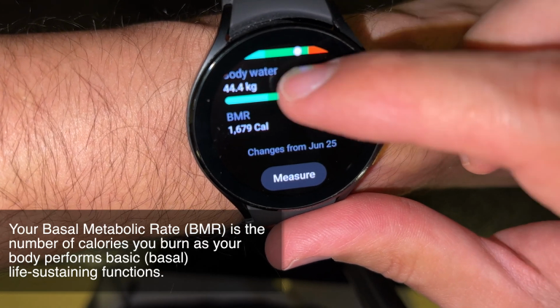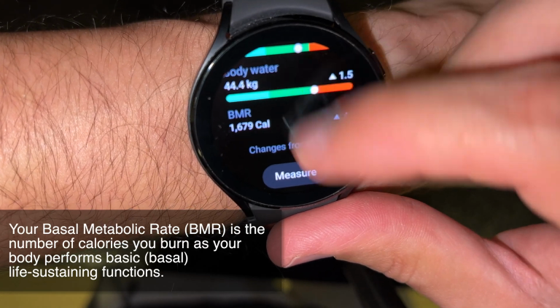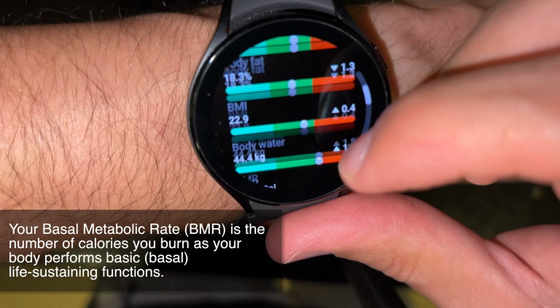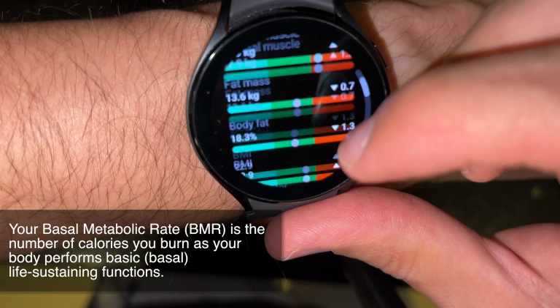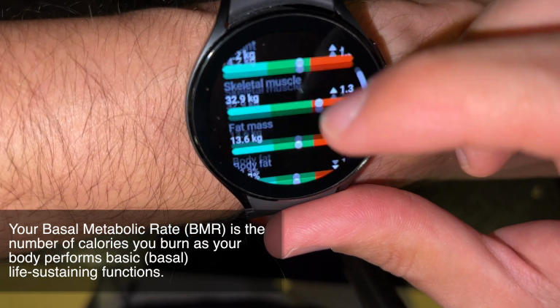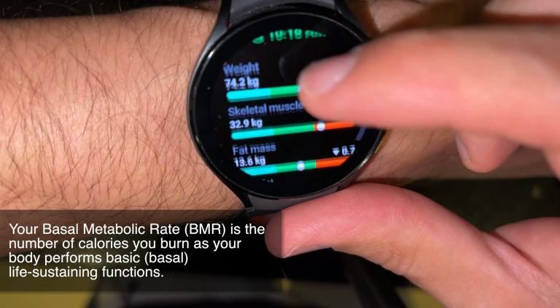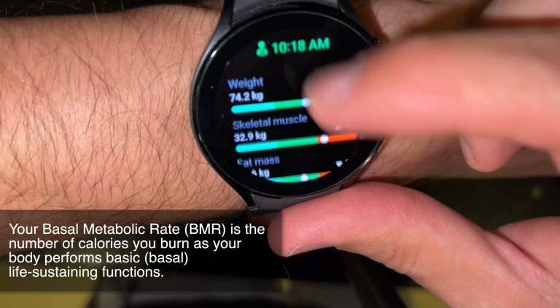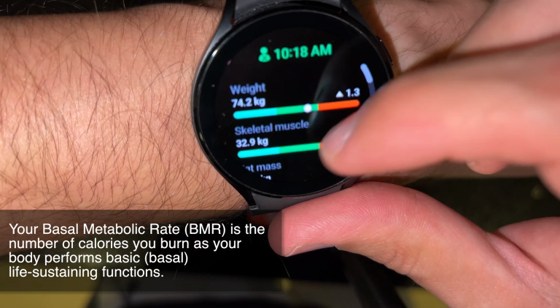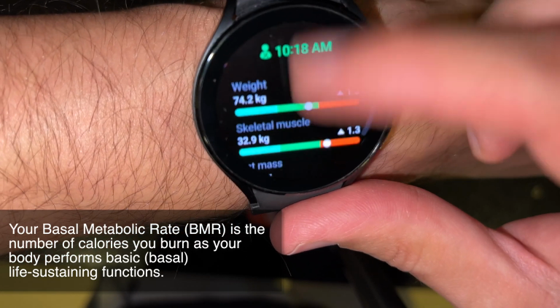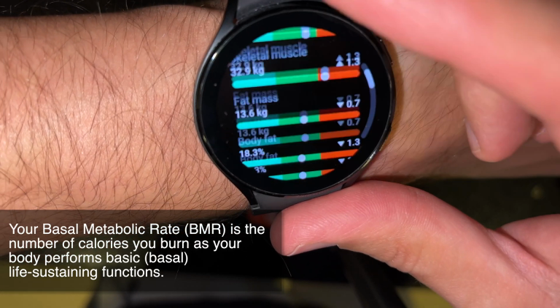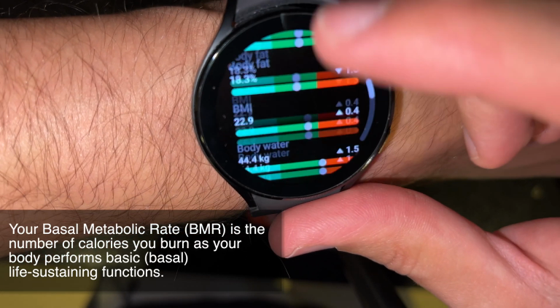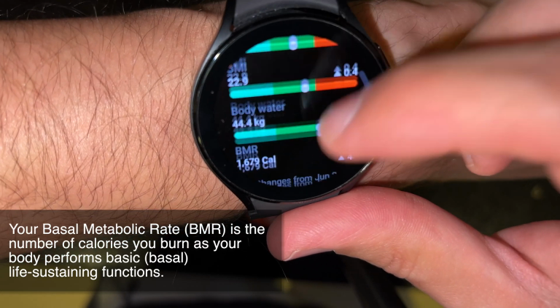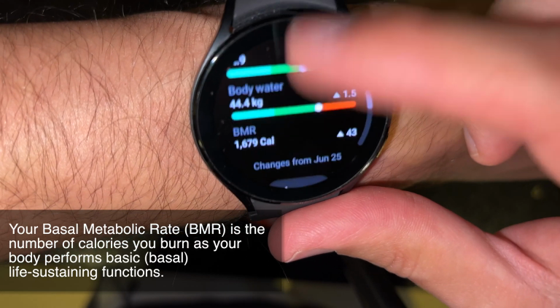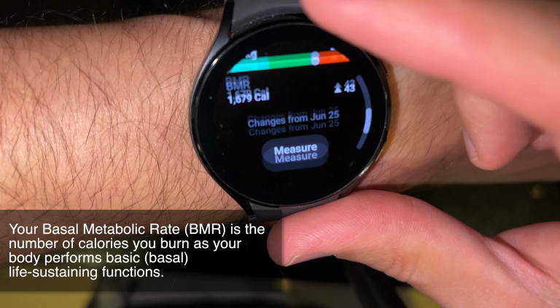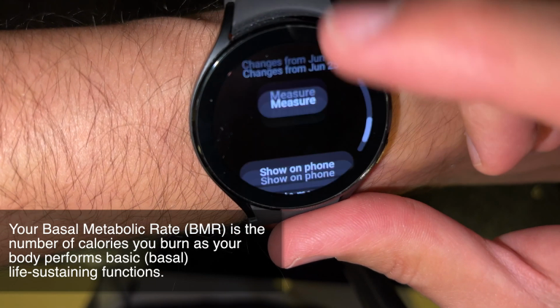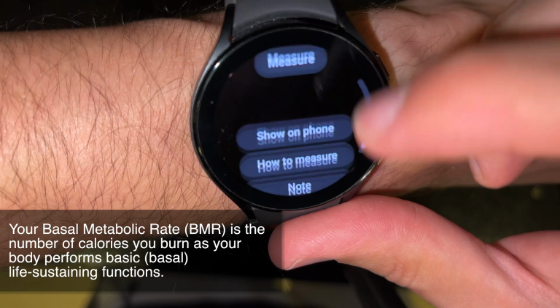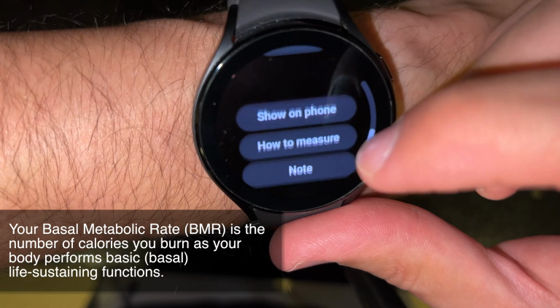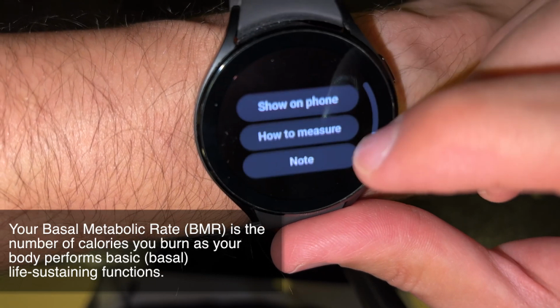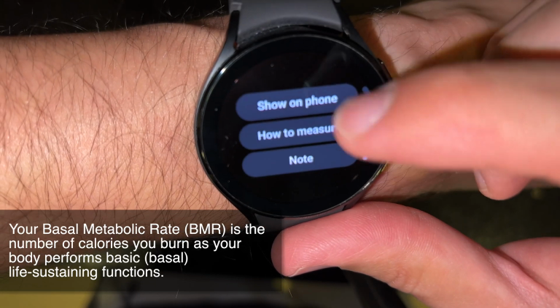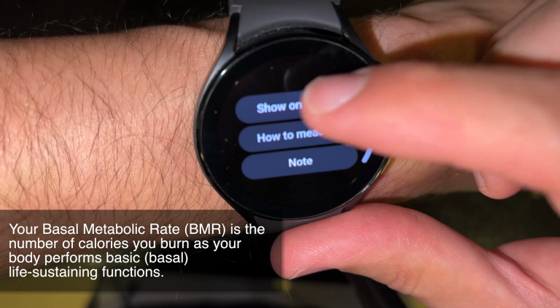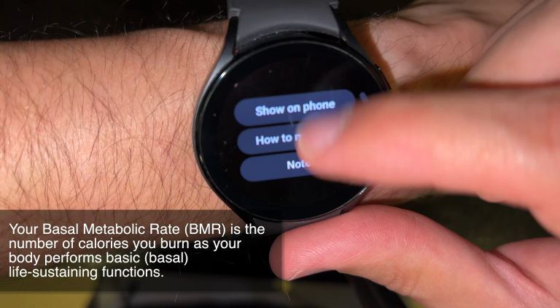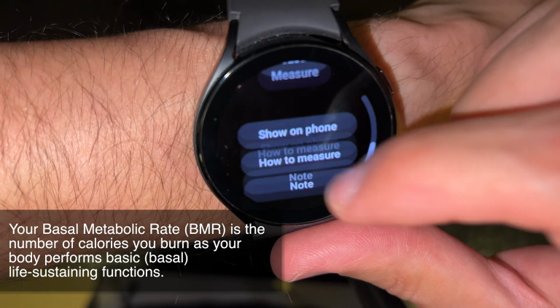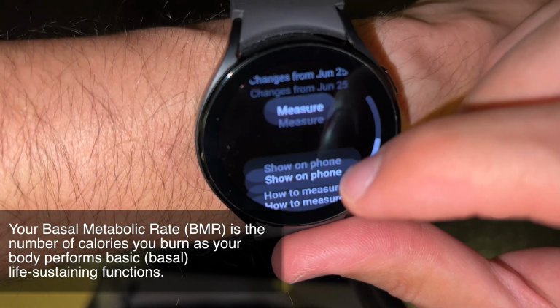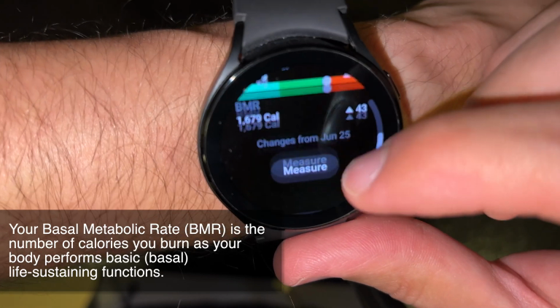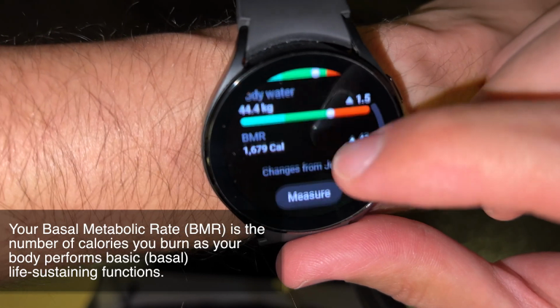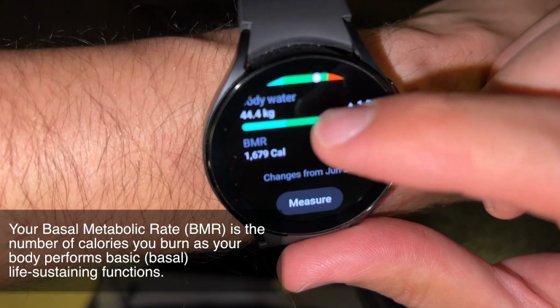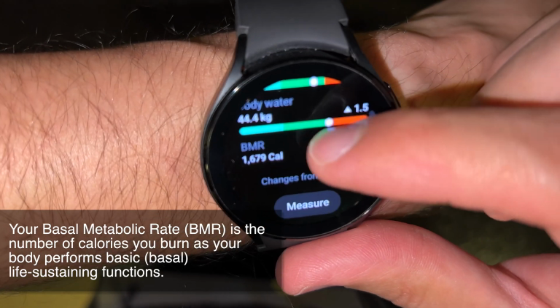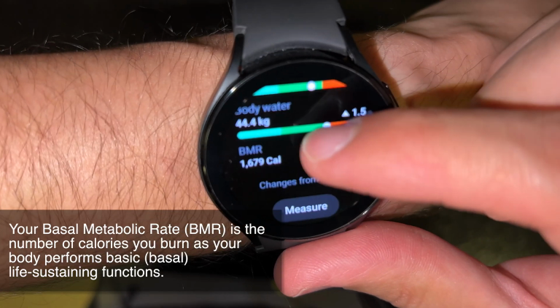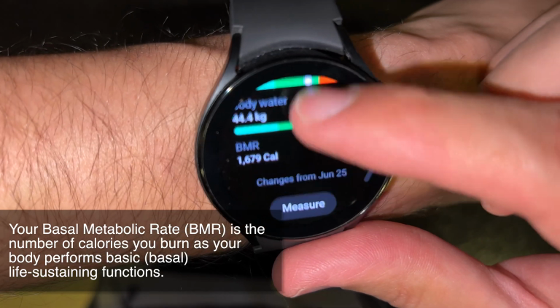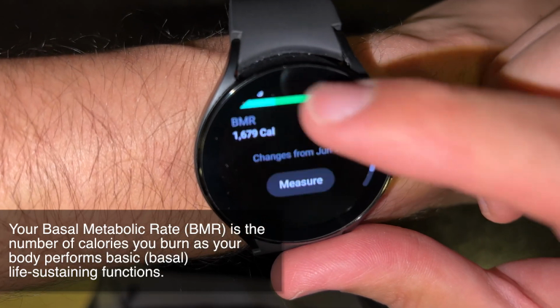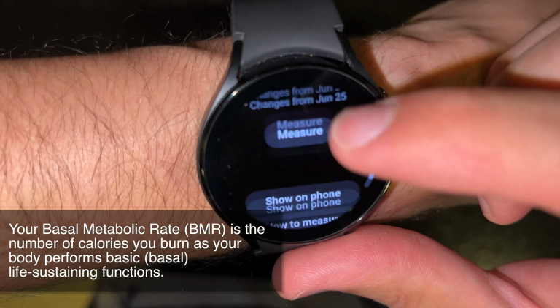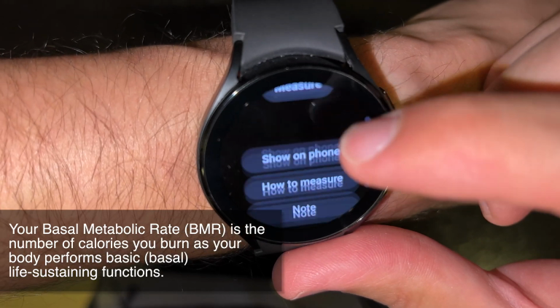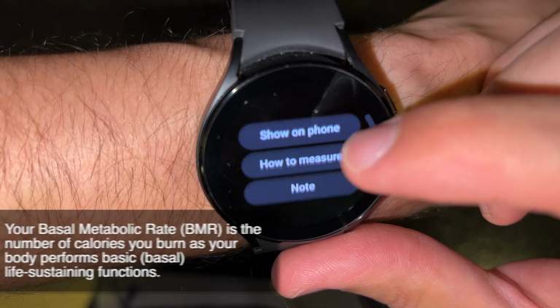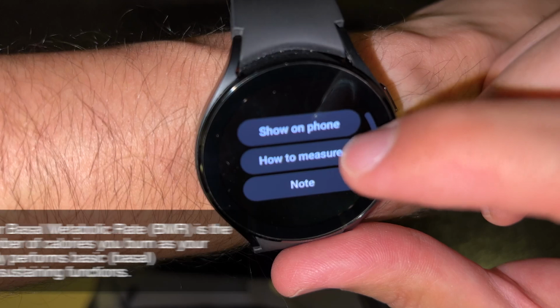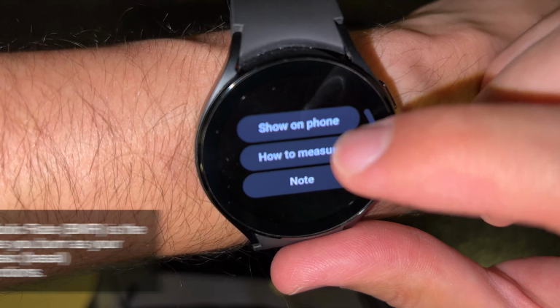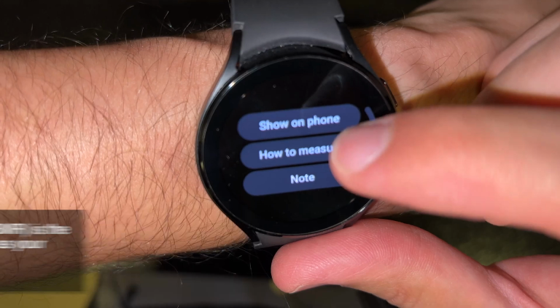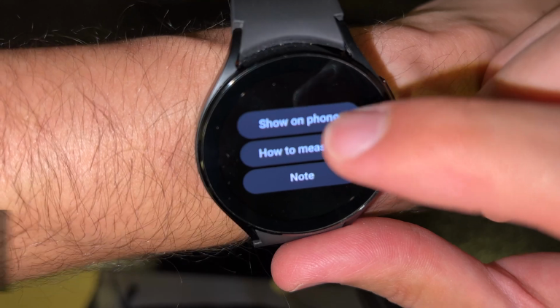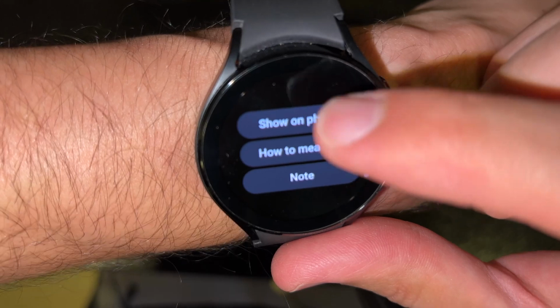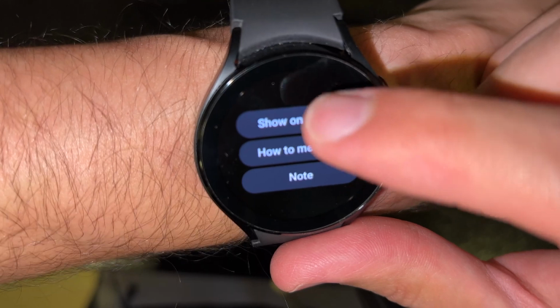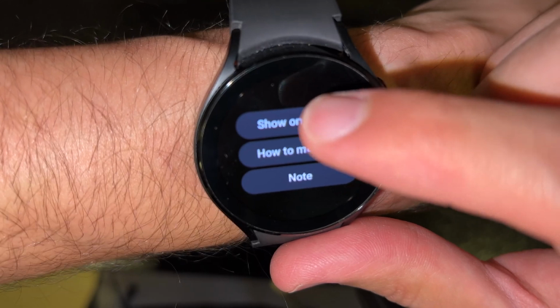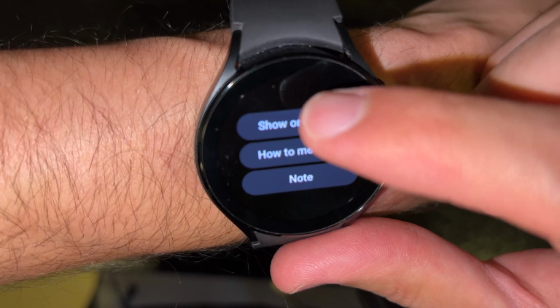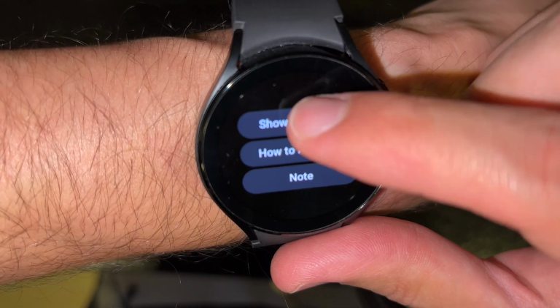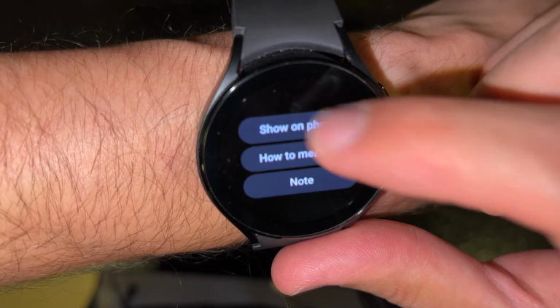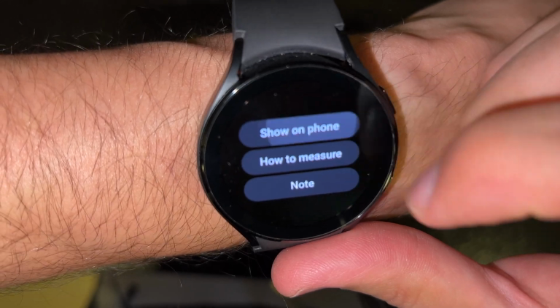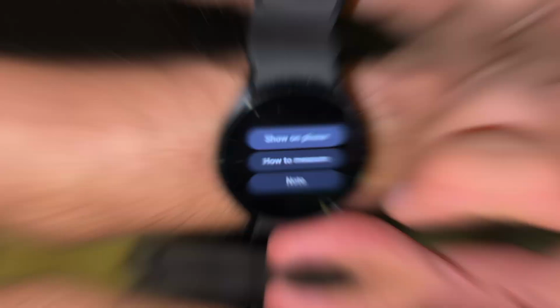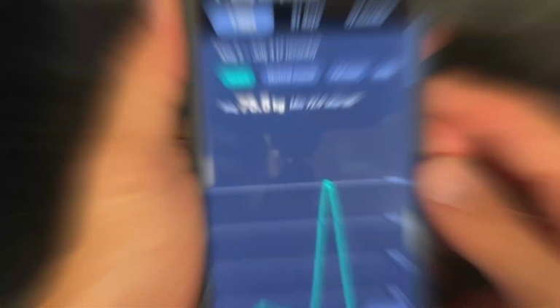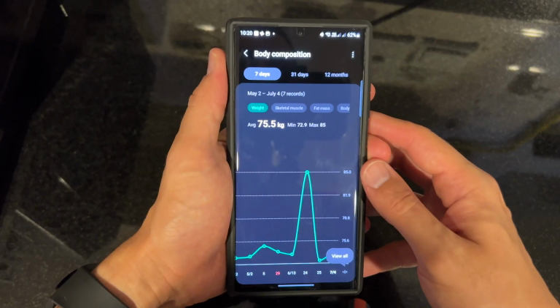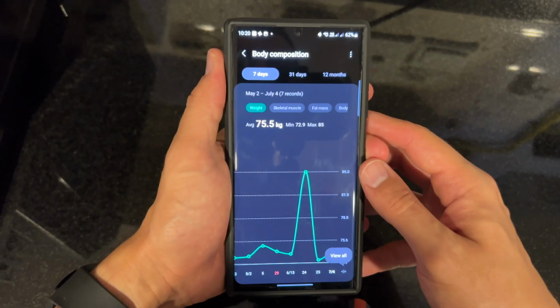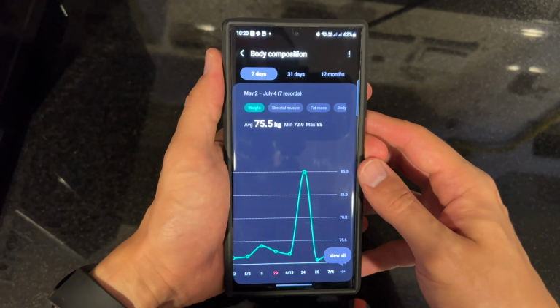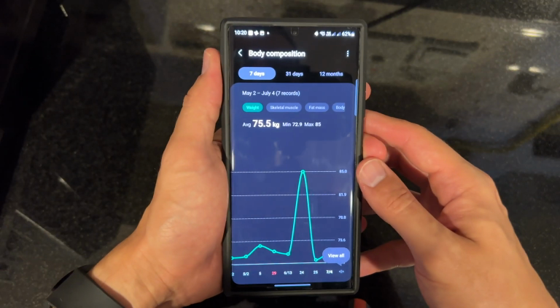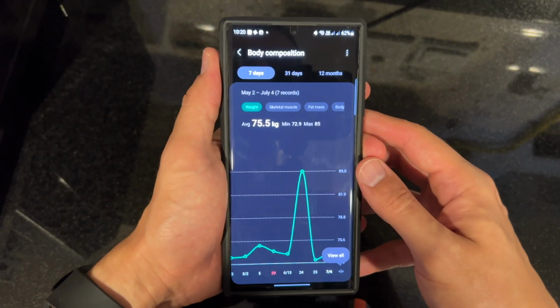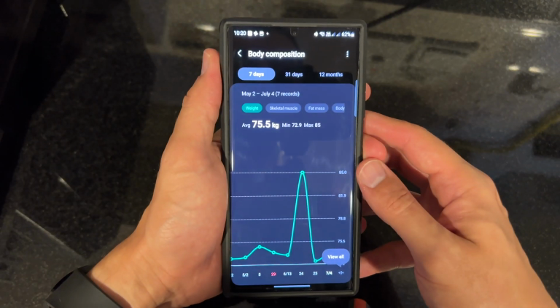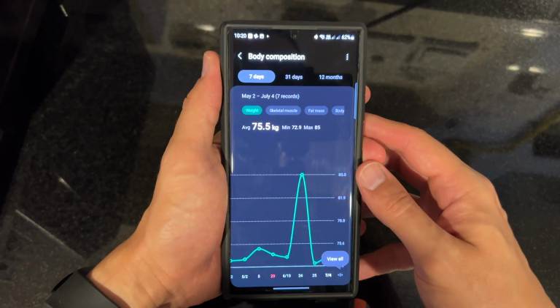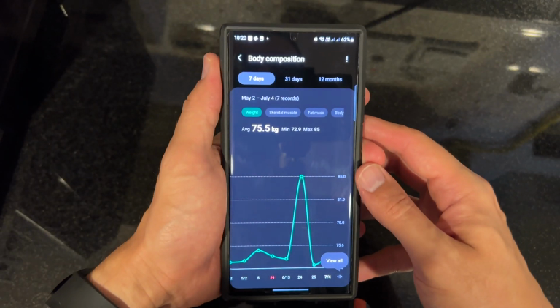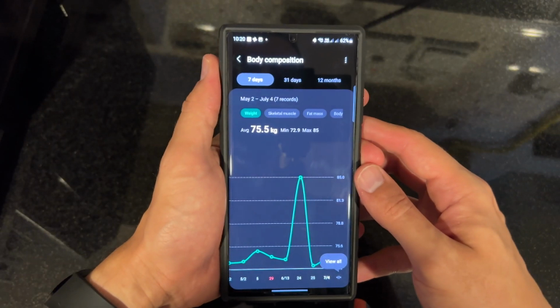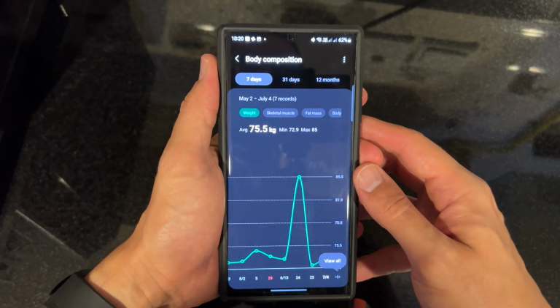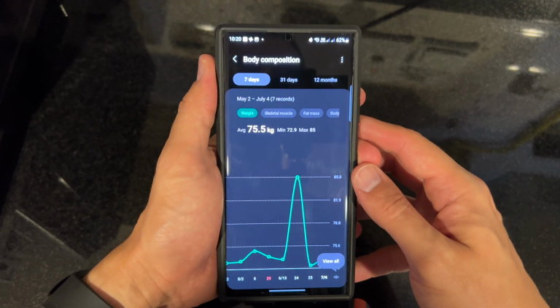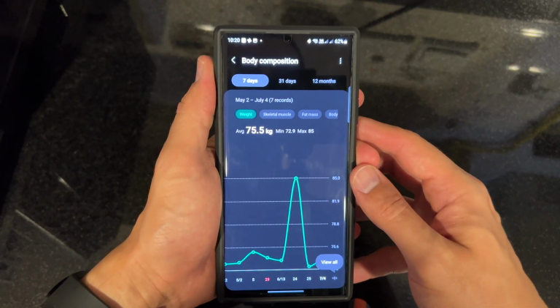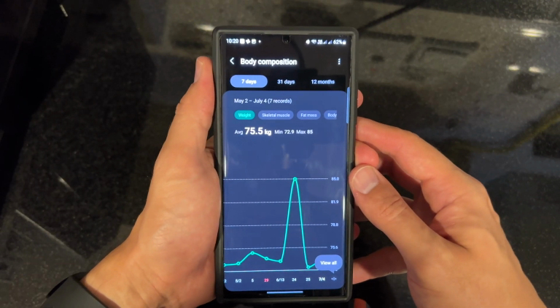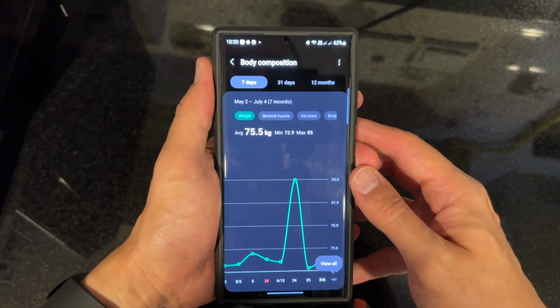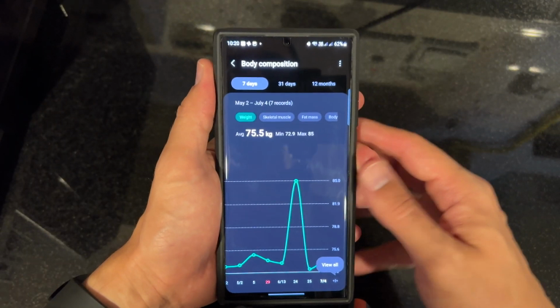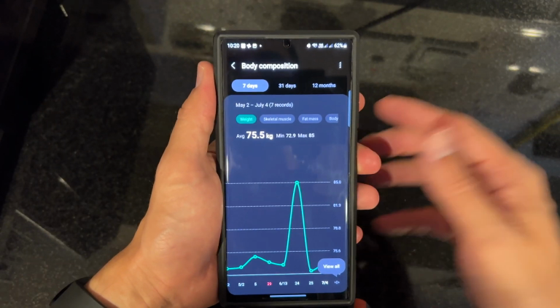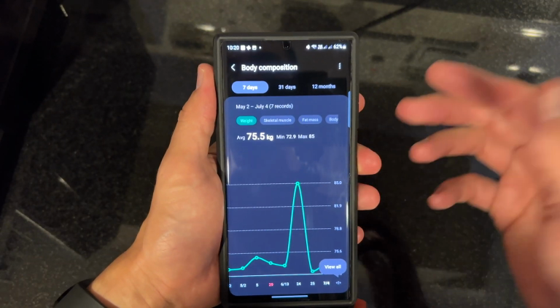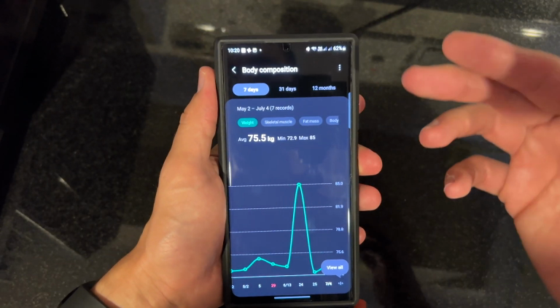My body water is 44.4 kg and my metabolic rate is 1,679 calories. These are the changes from June. You can also check the measurements on the phone.